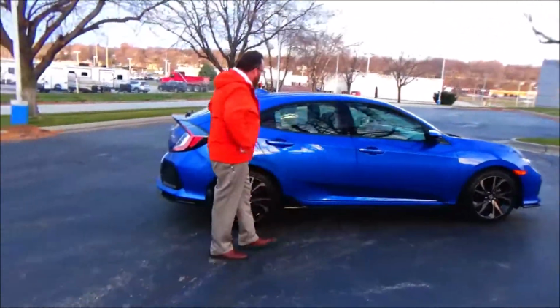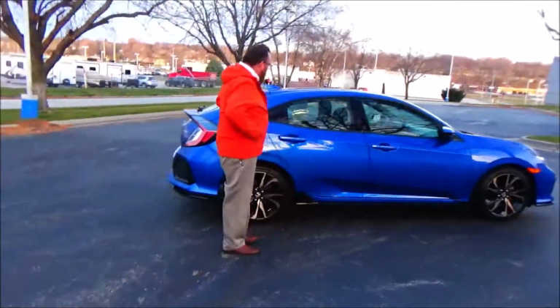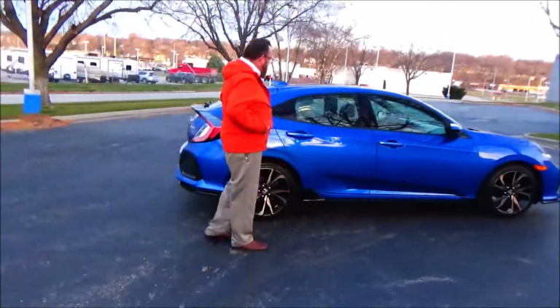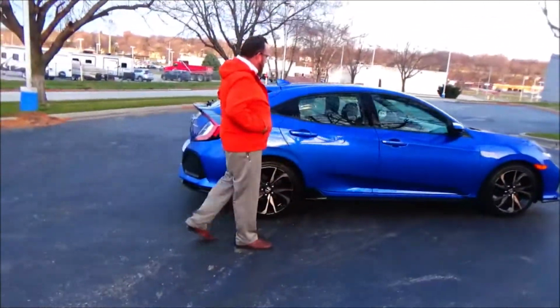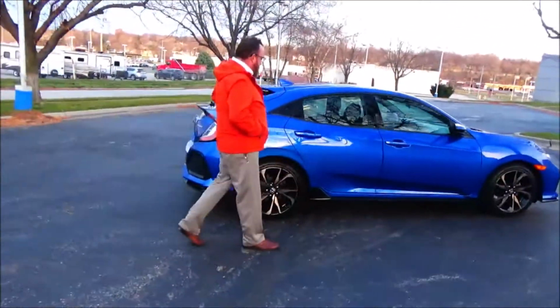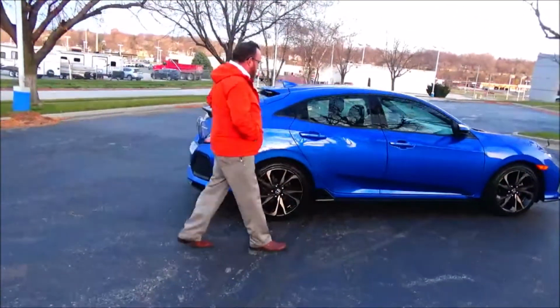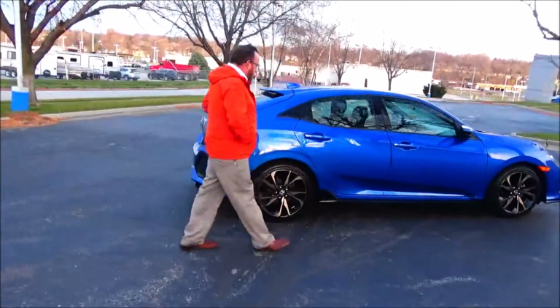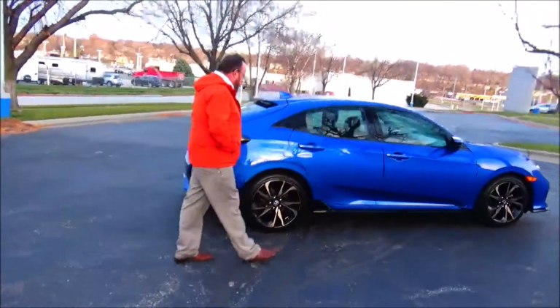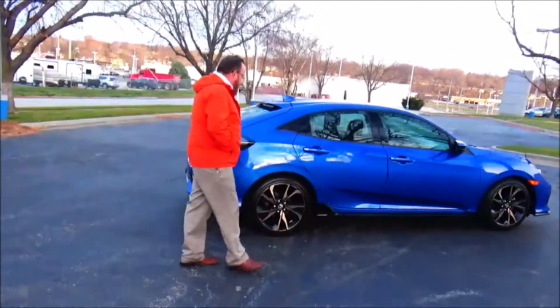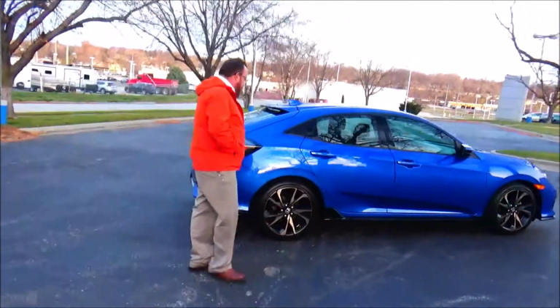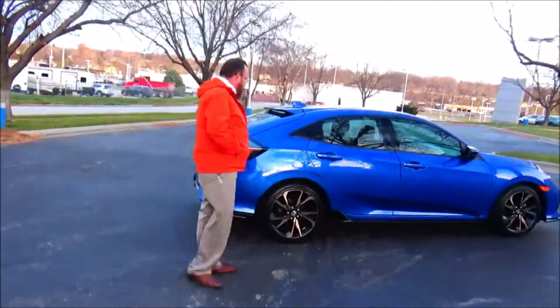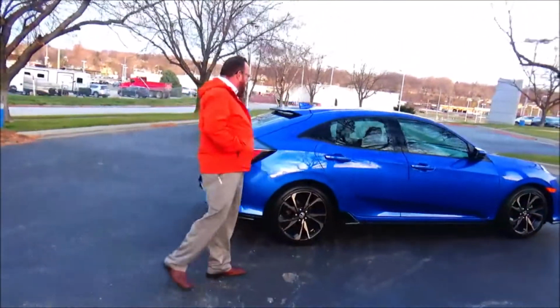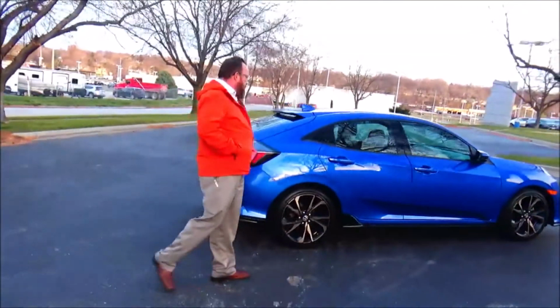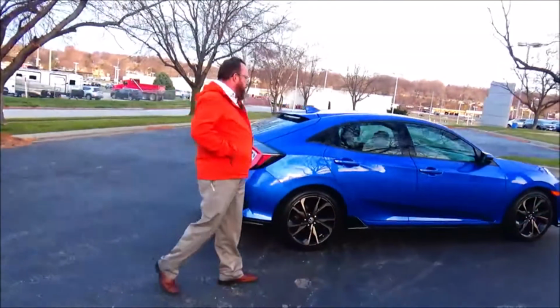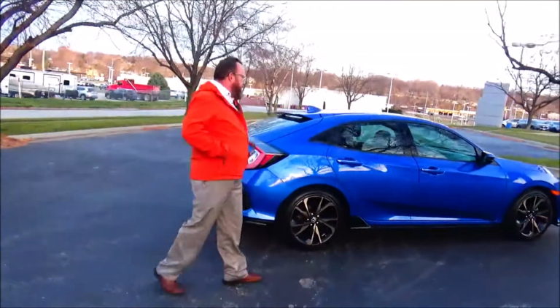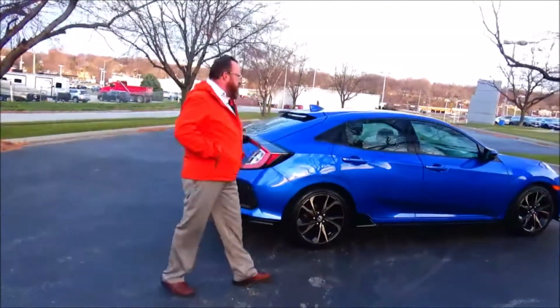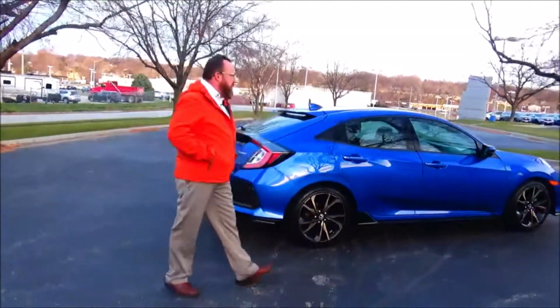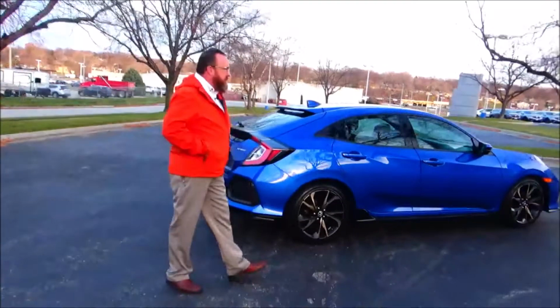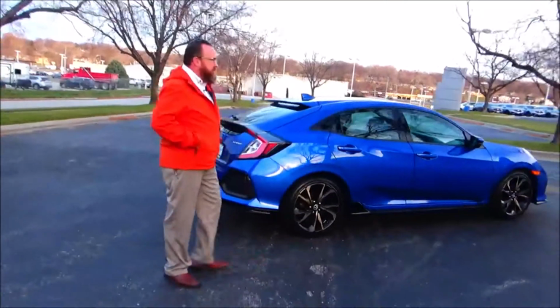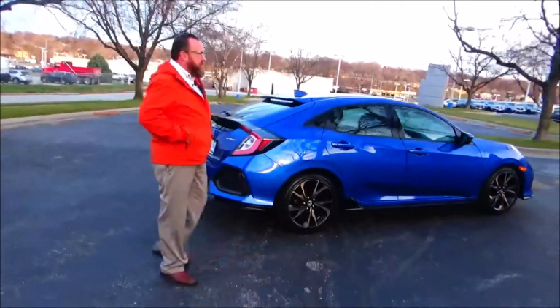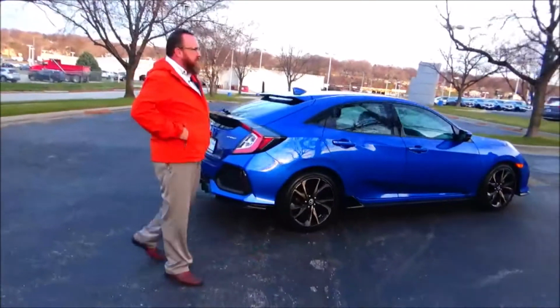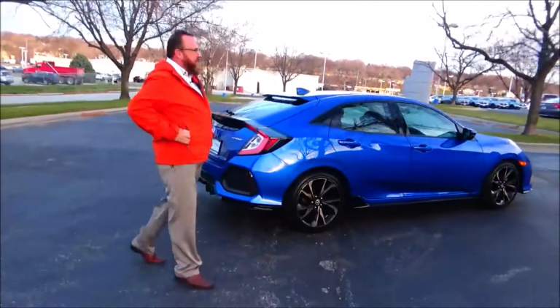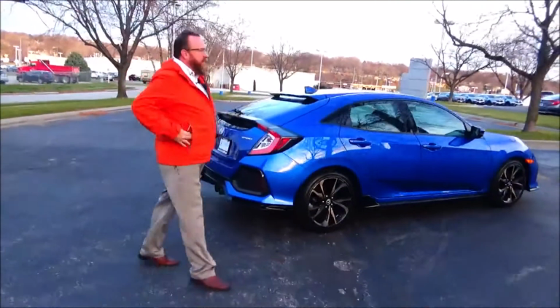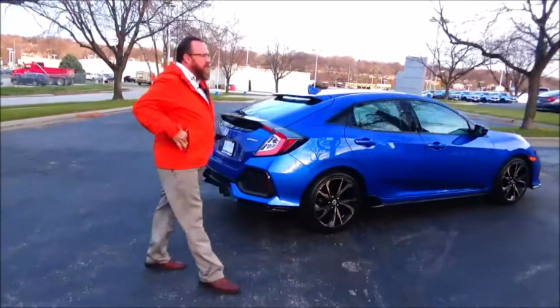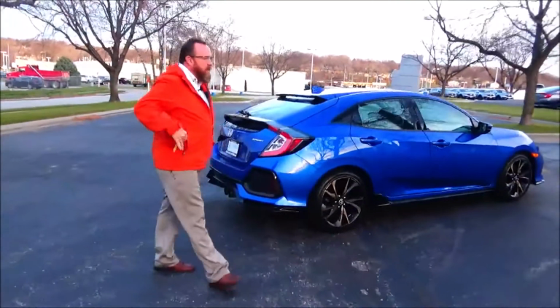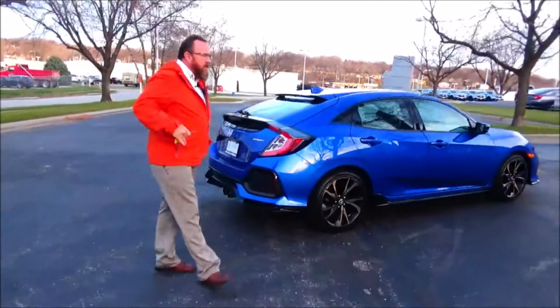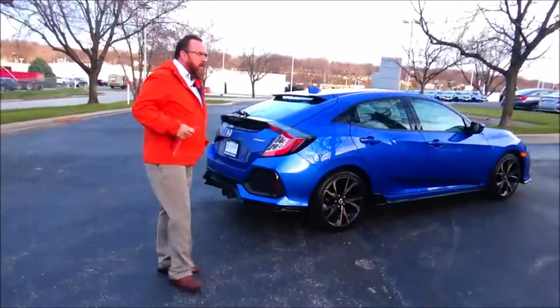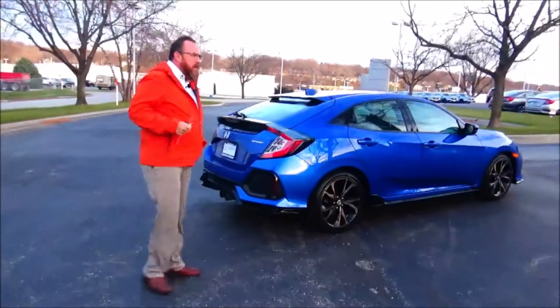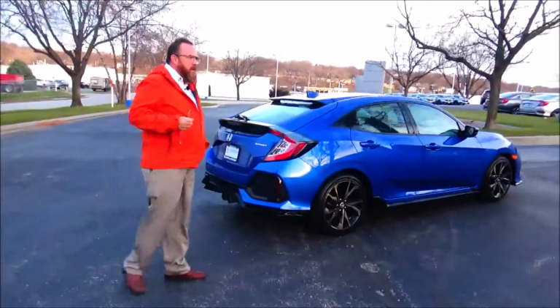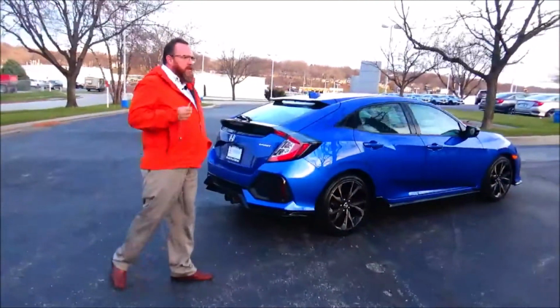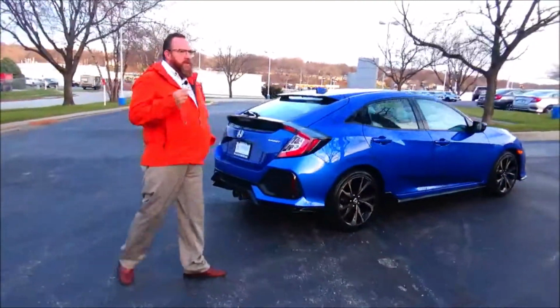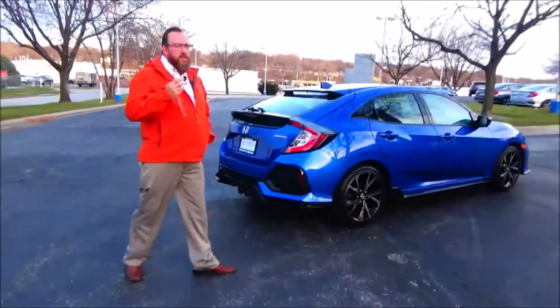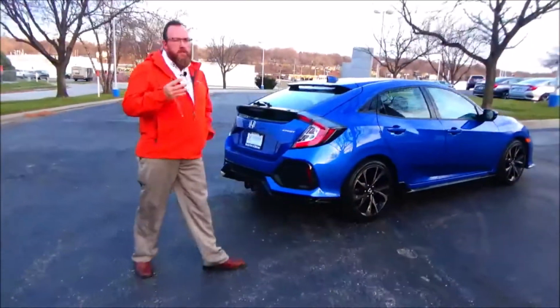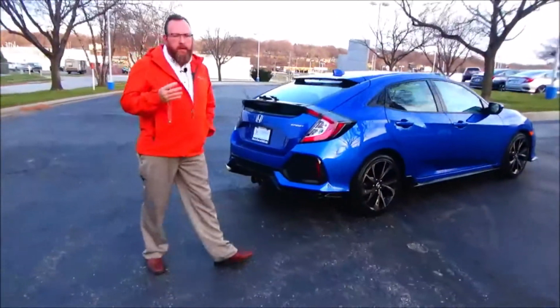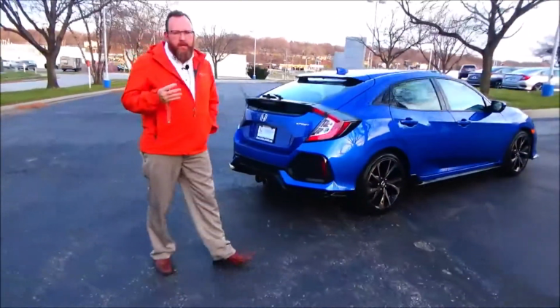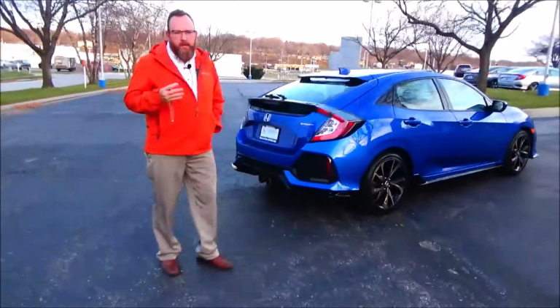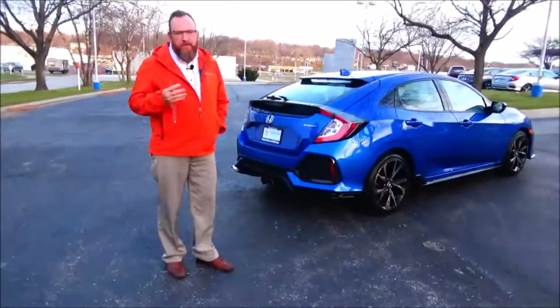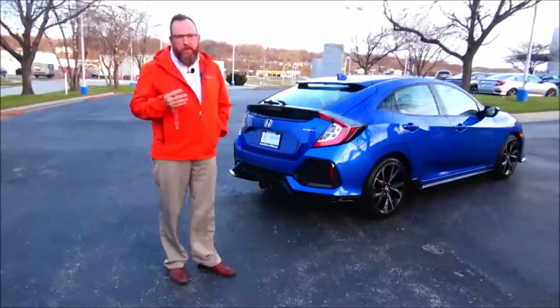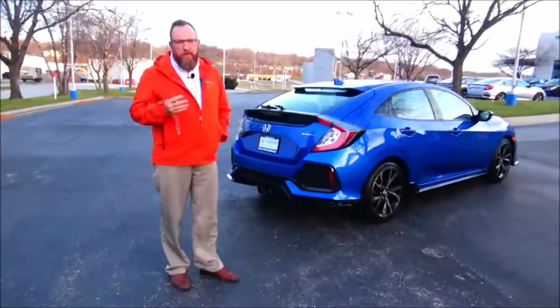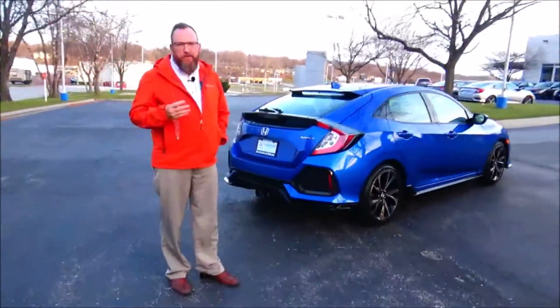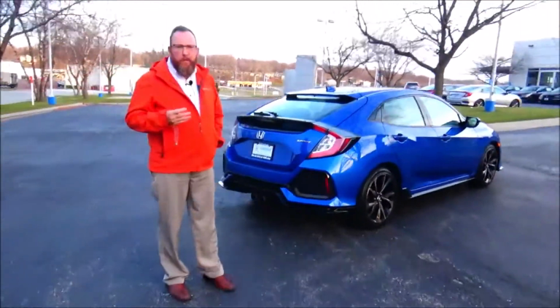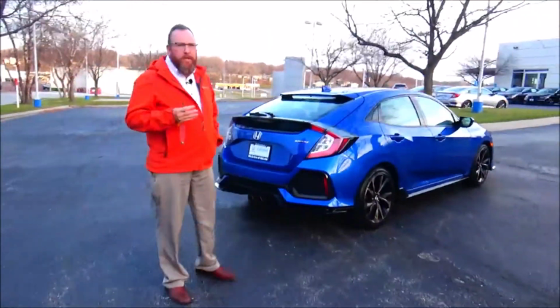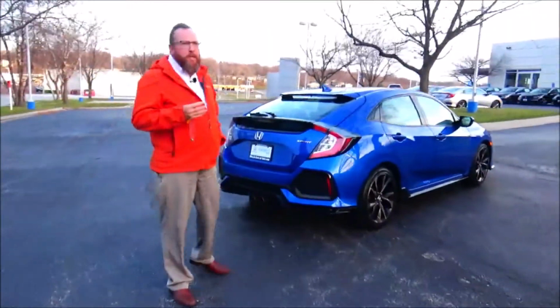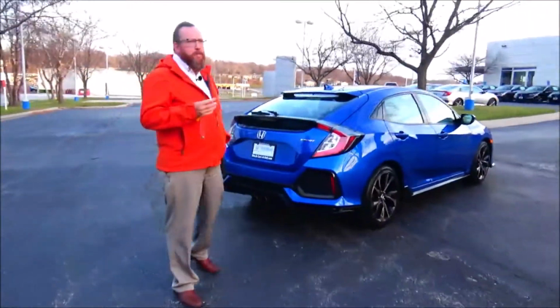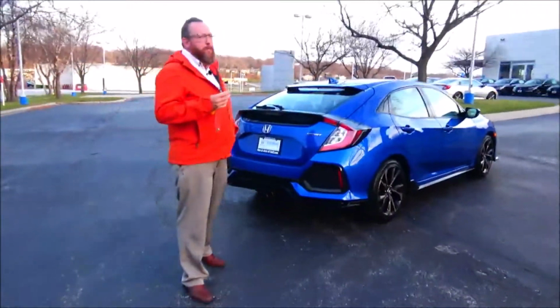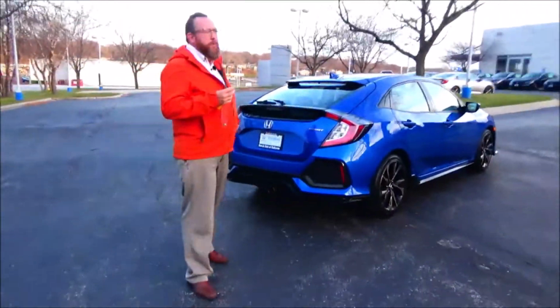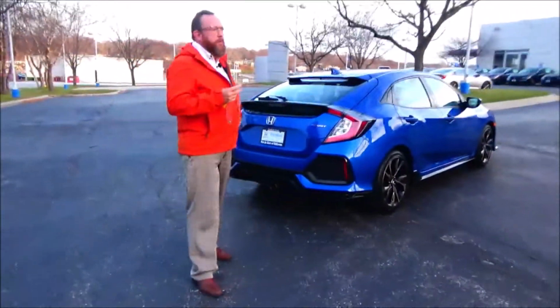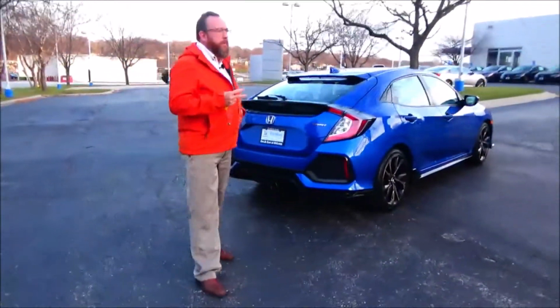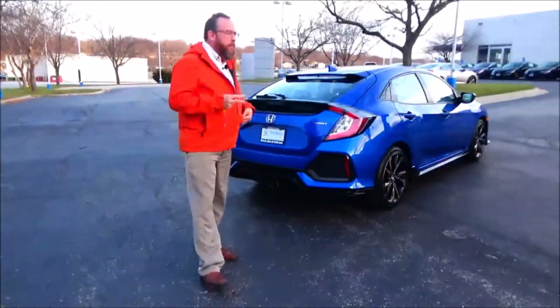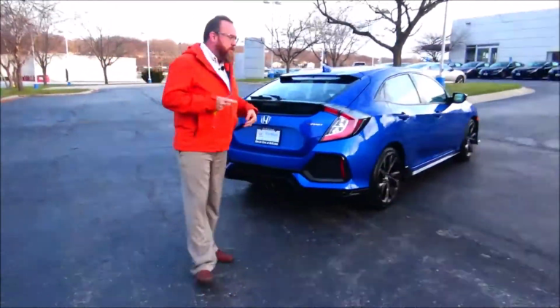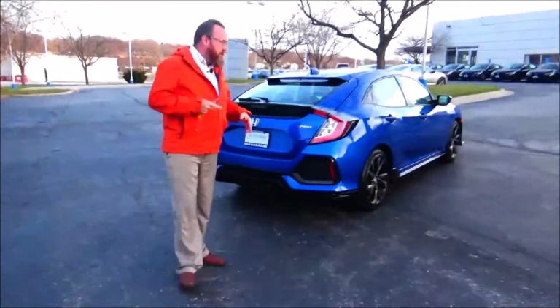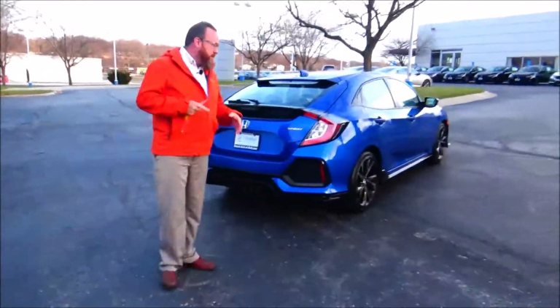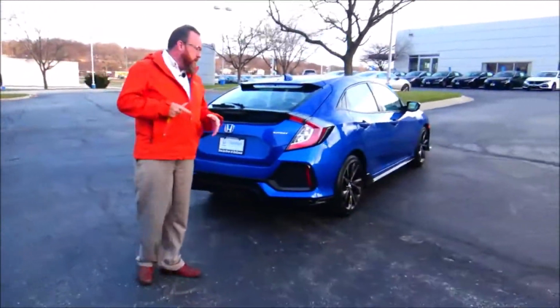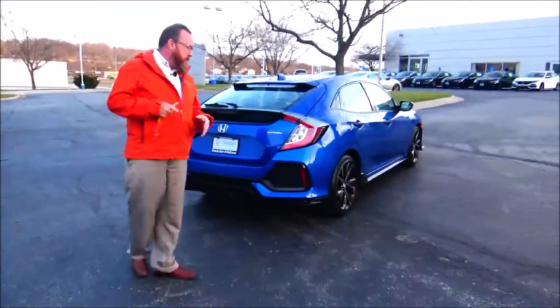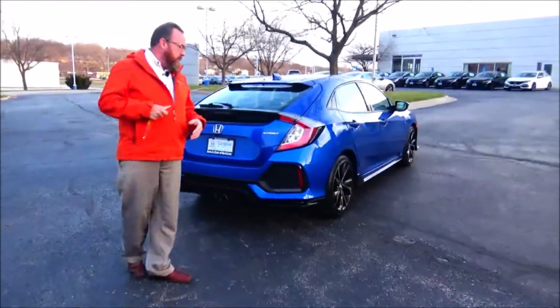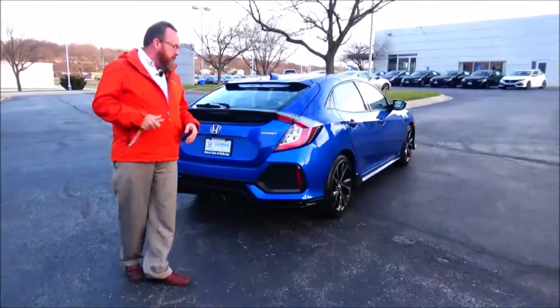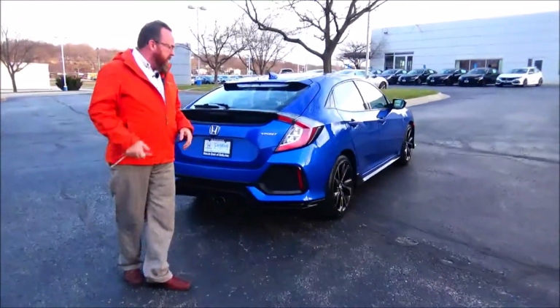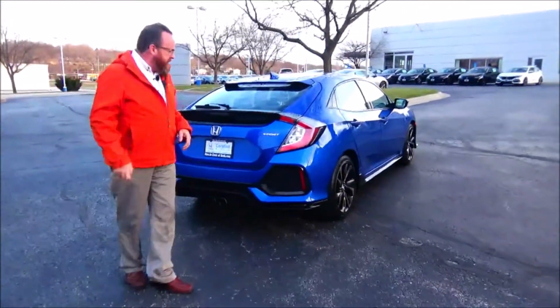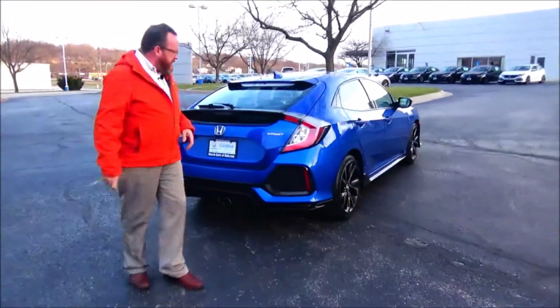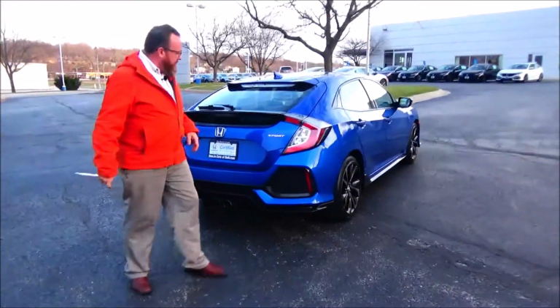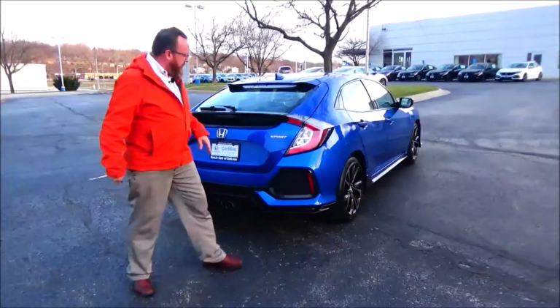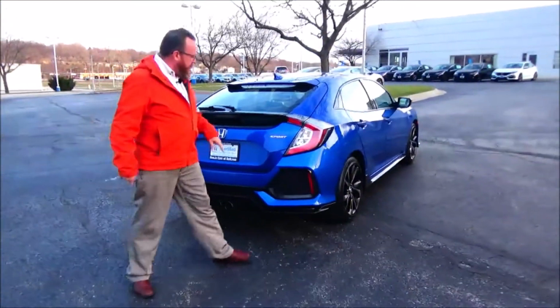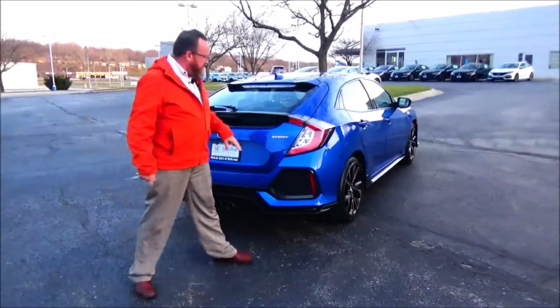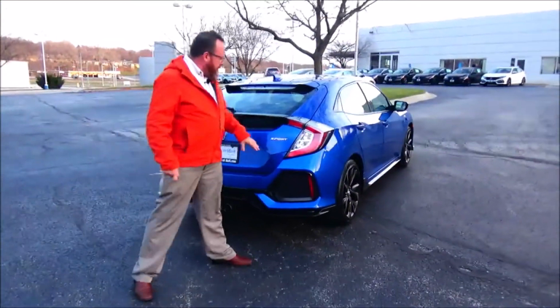This car's passed a mechanical inspection and is being sold as a certified car, so you get the remainder of a four year, 48,000 mile bumper-to-bumper warranty and a seven year, 100,000 mile powertrain warranty.